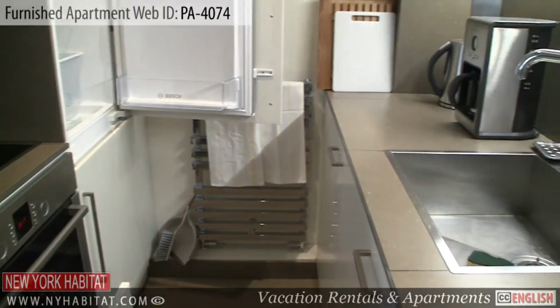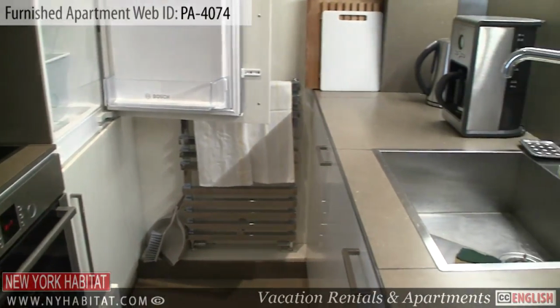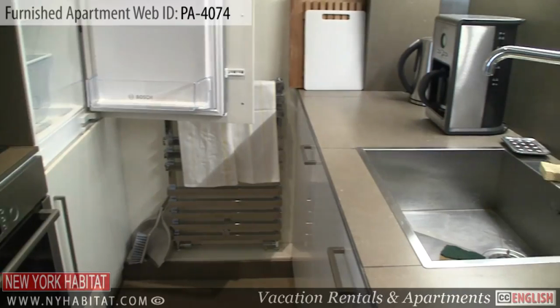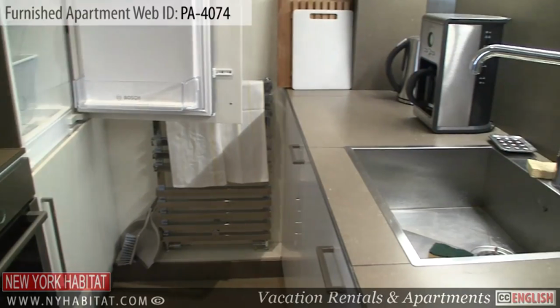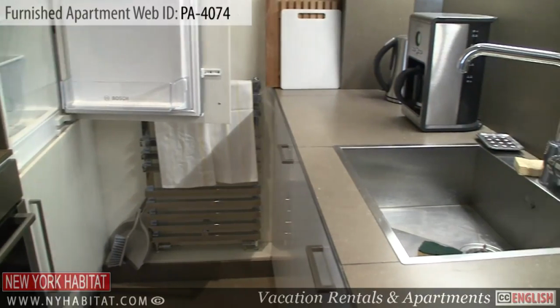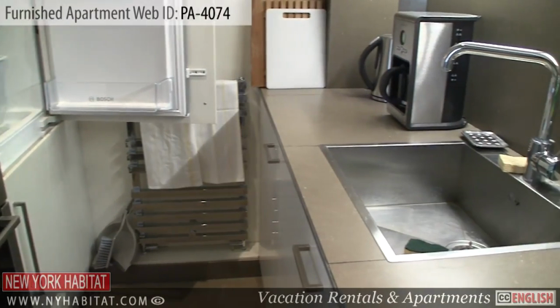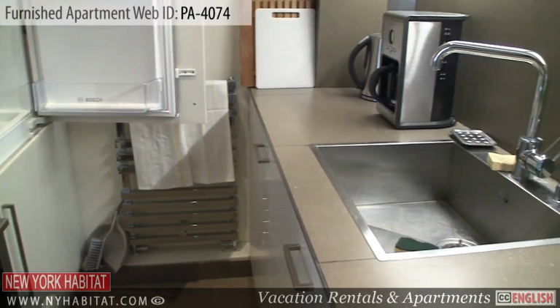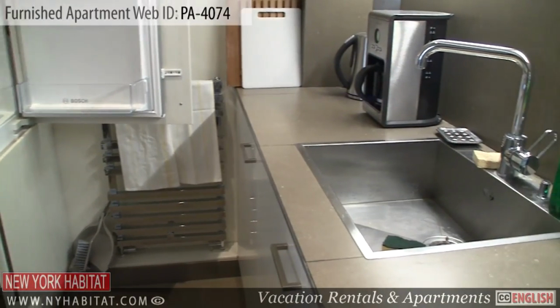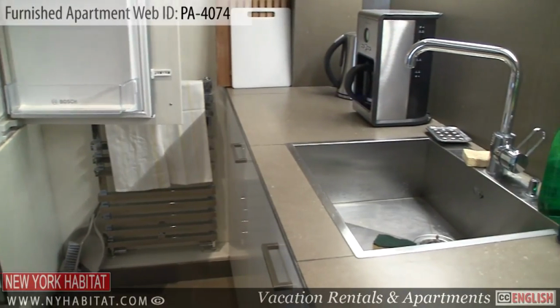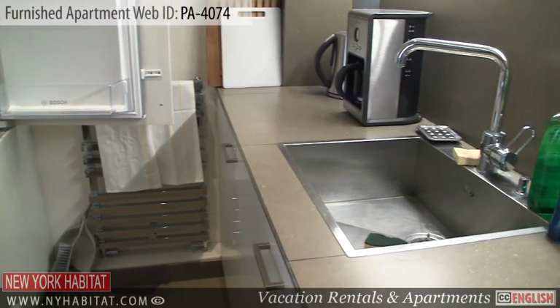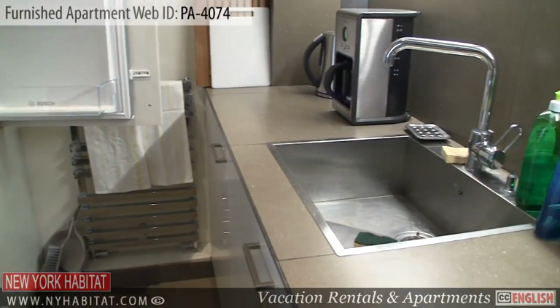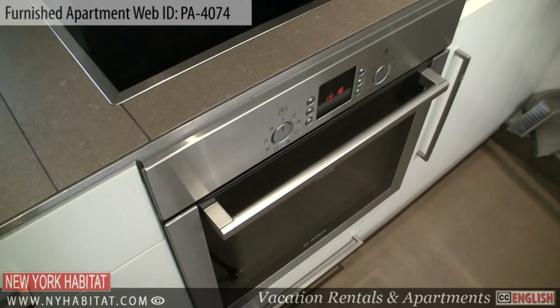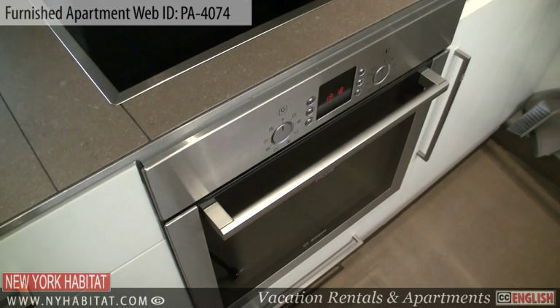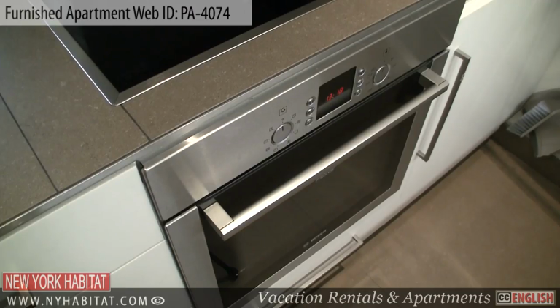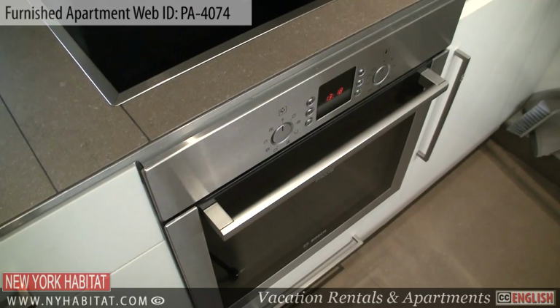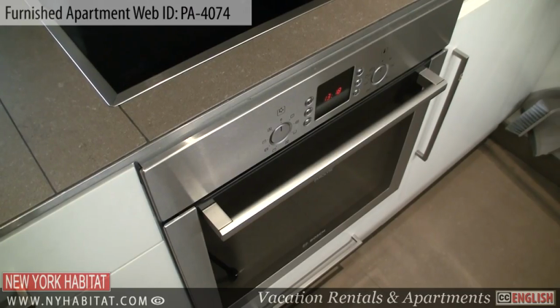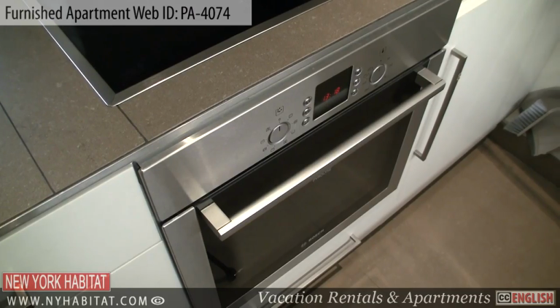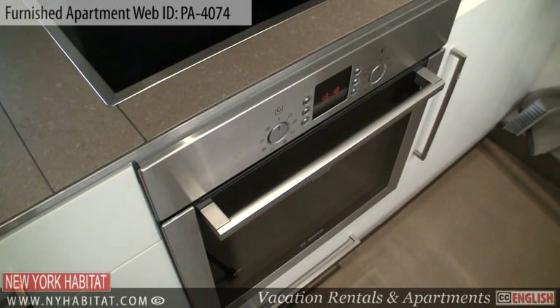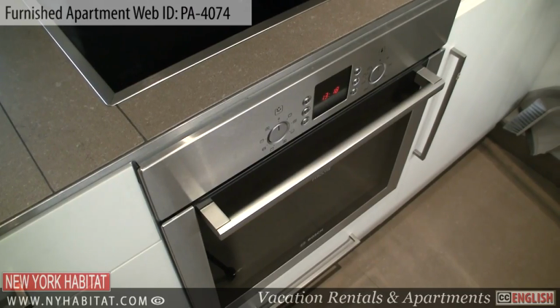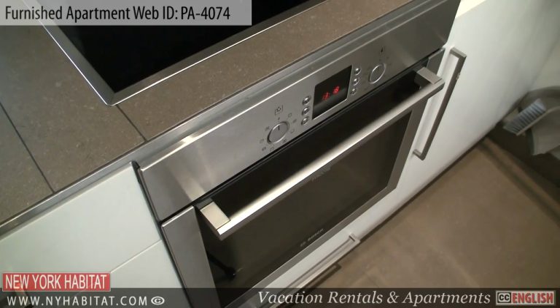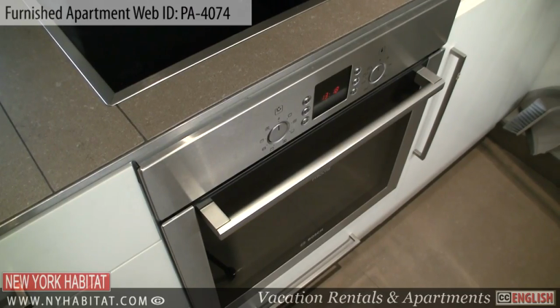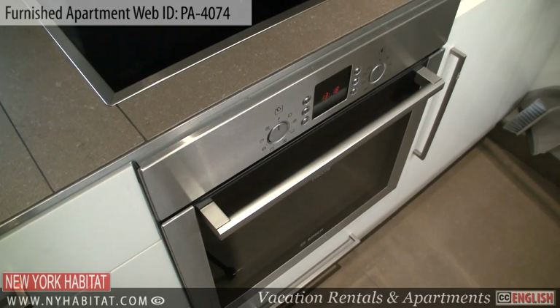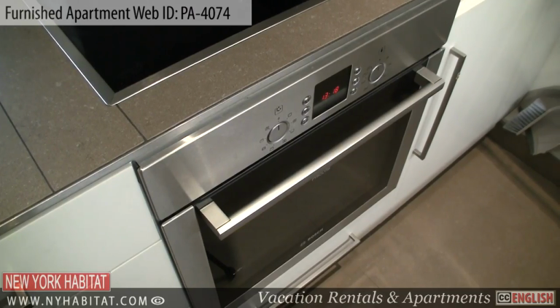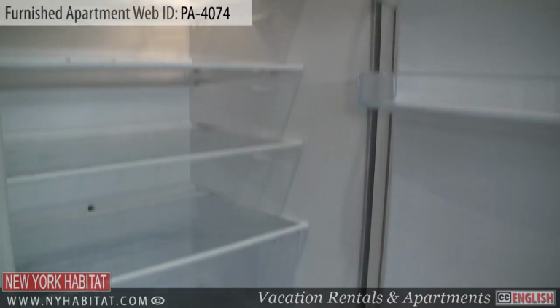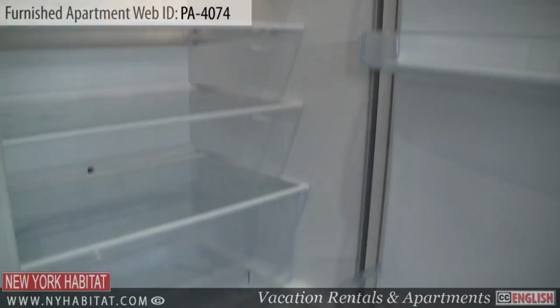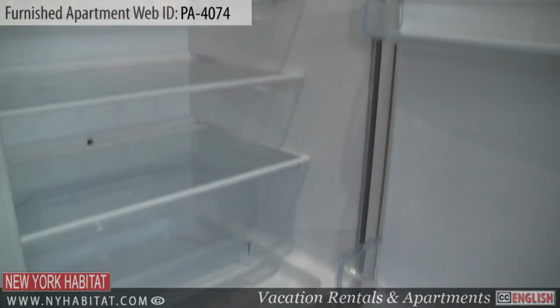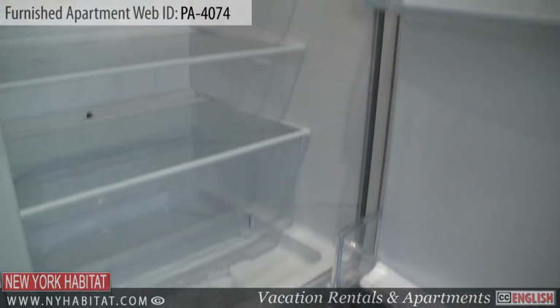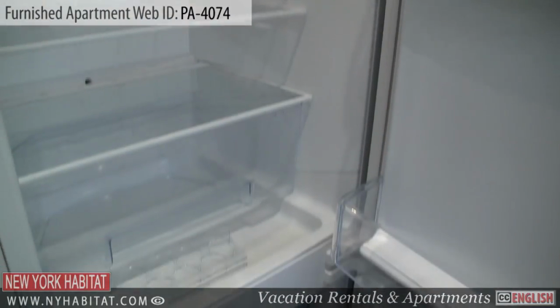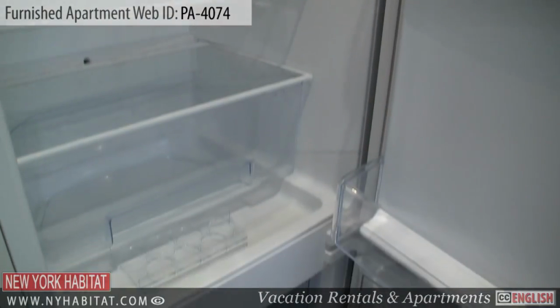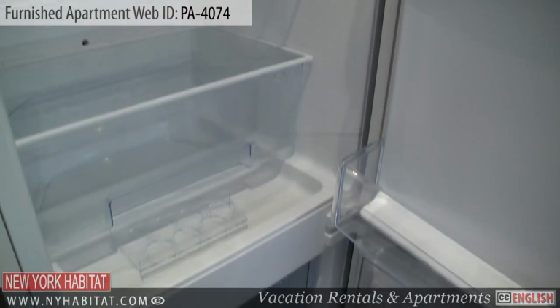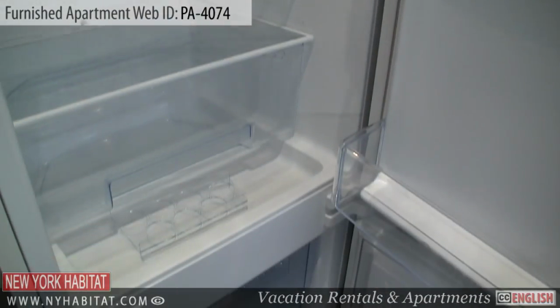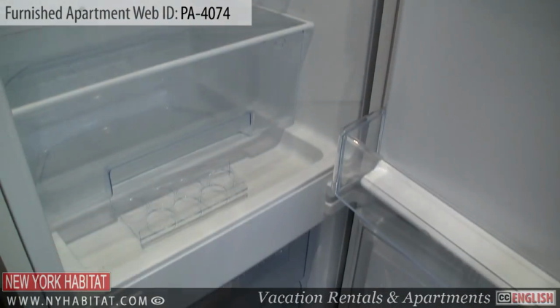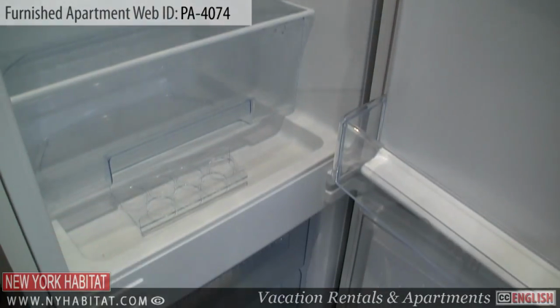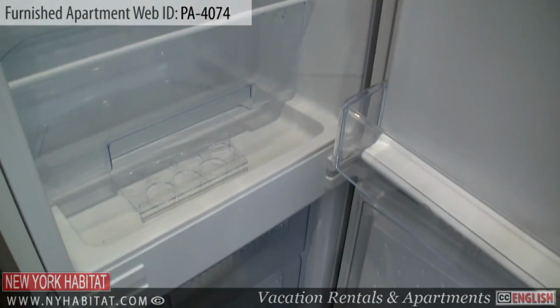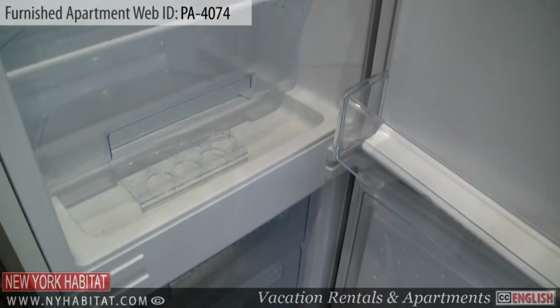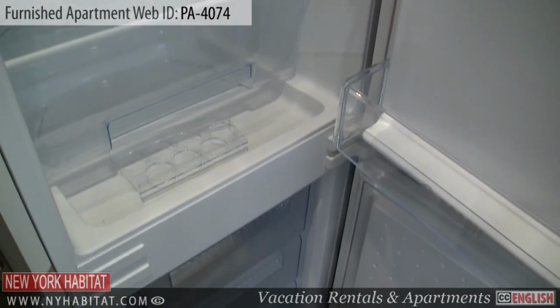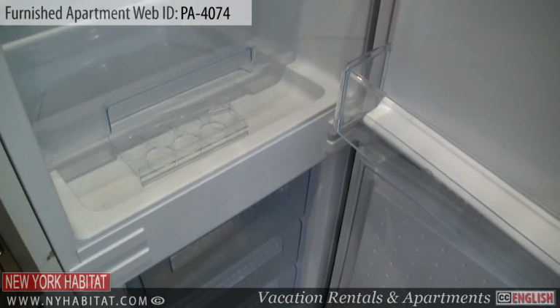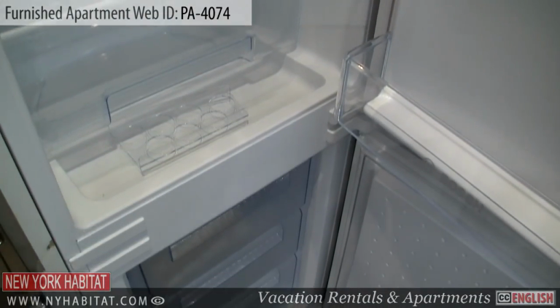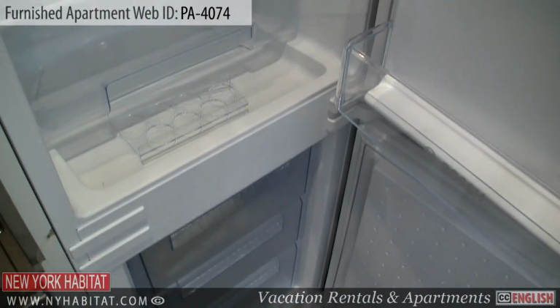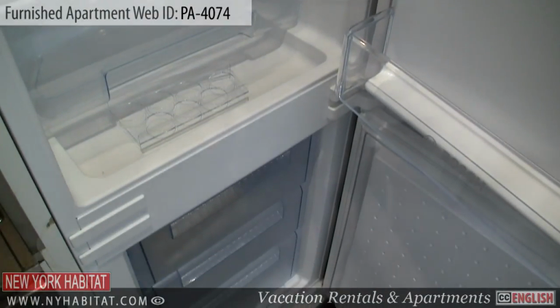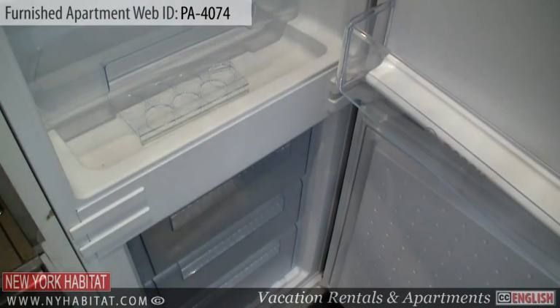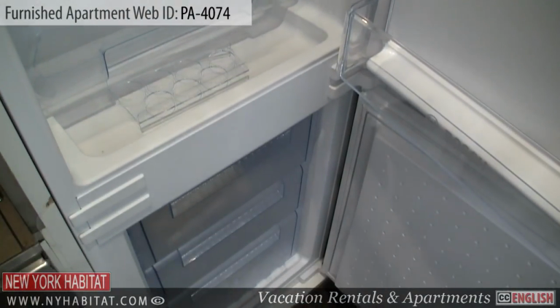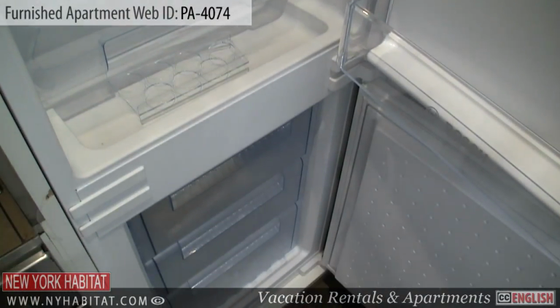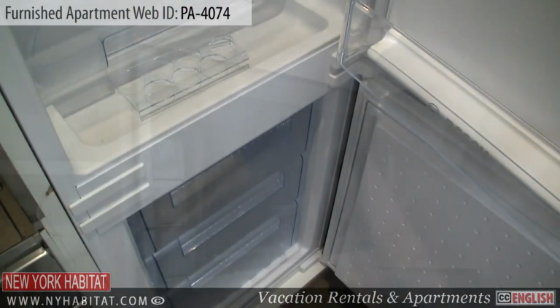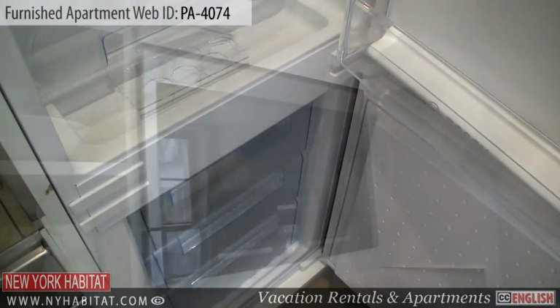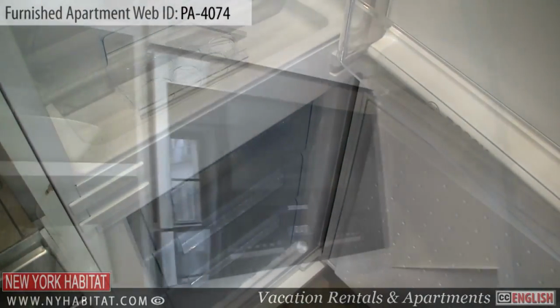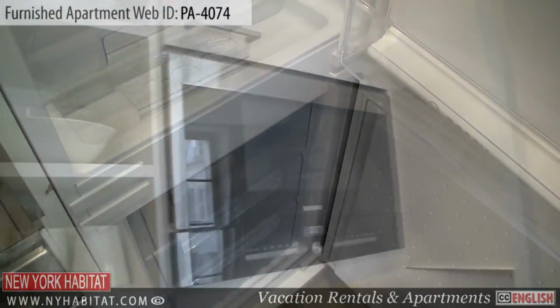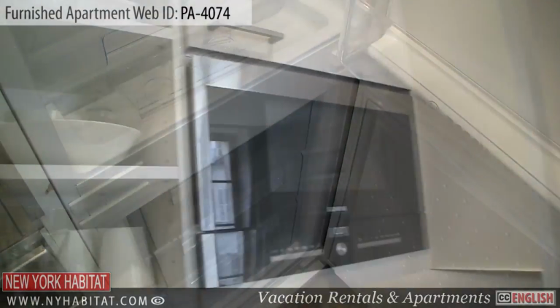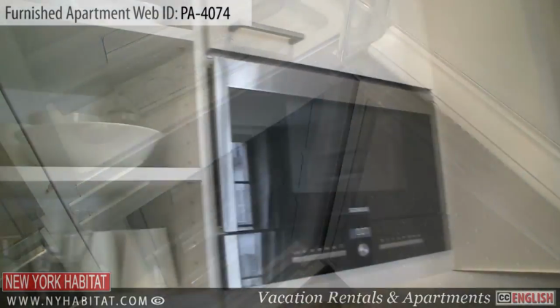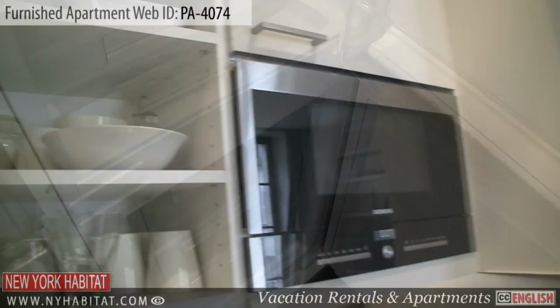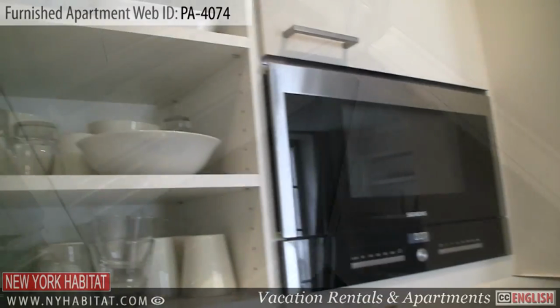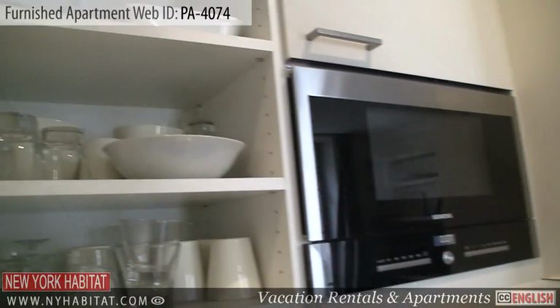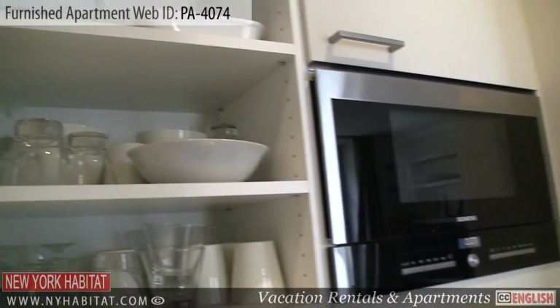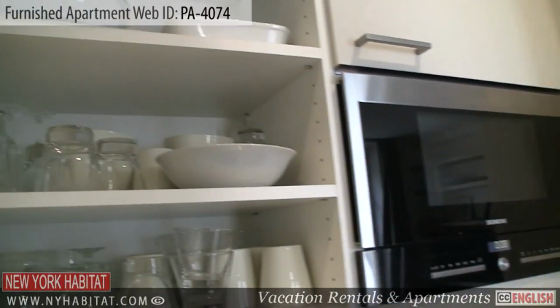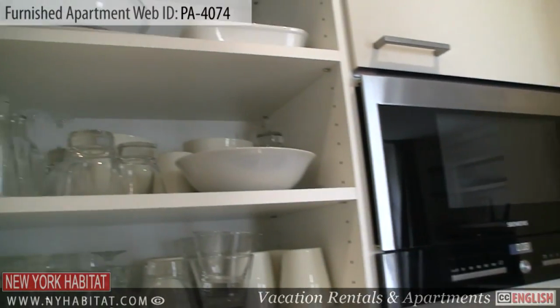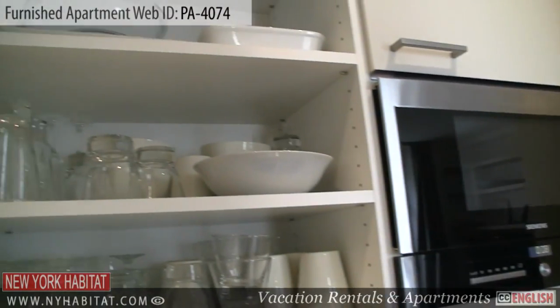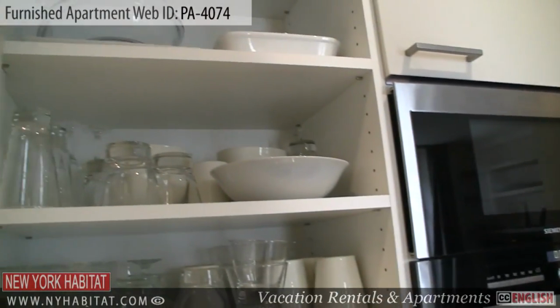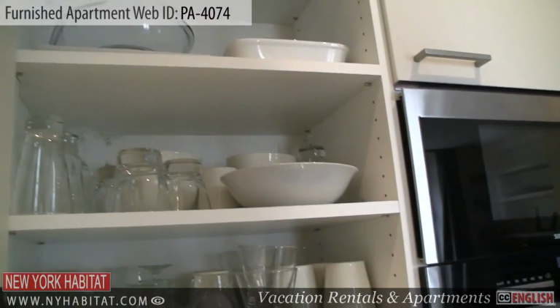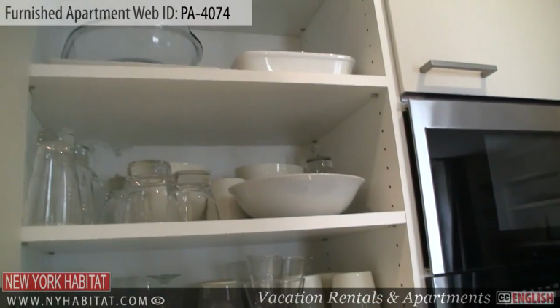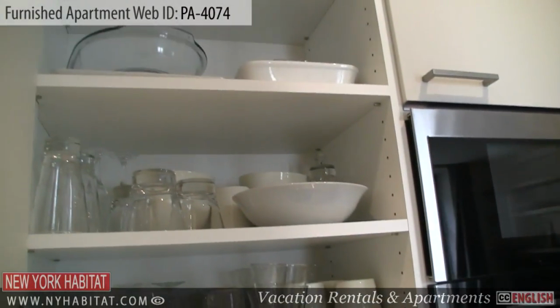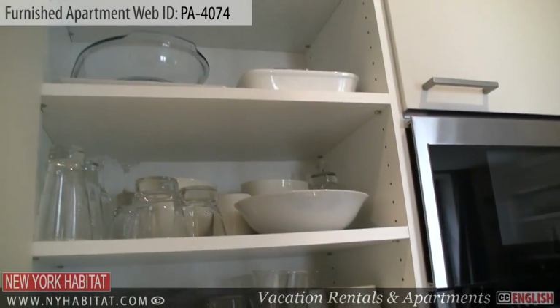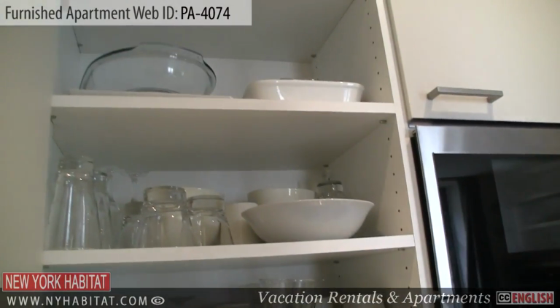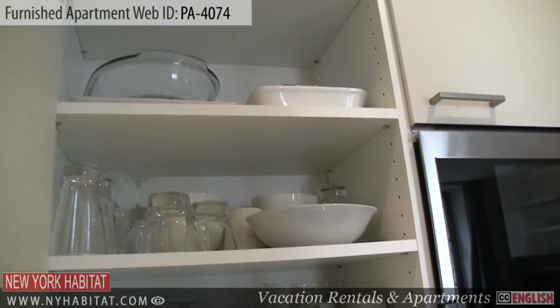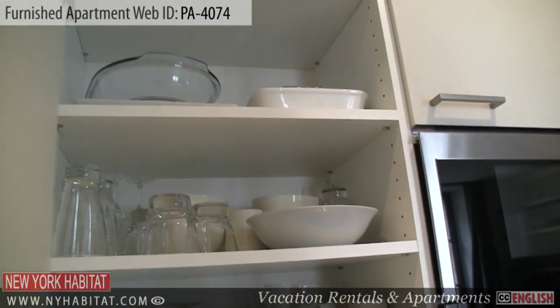The kitchen includes a stove, a refrigerator, a sink, a toaster, a microwave, and a dishwasher.